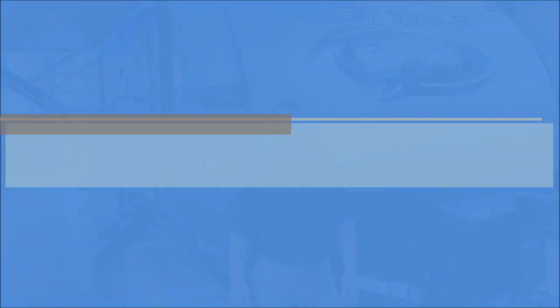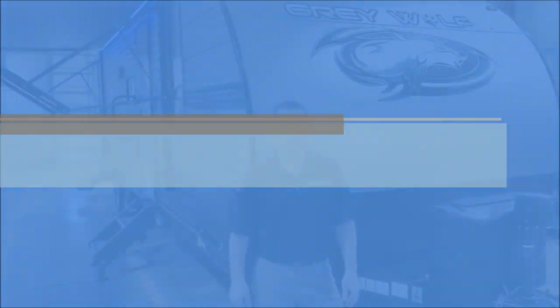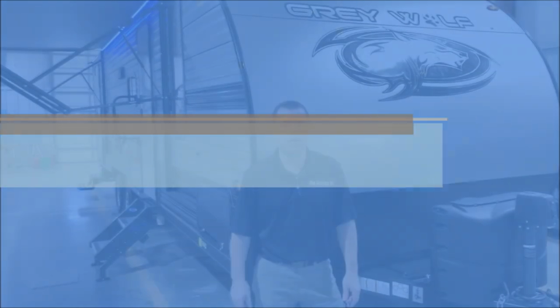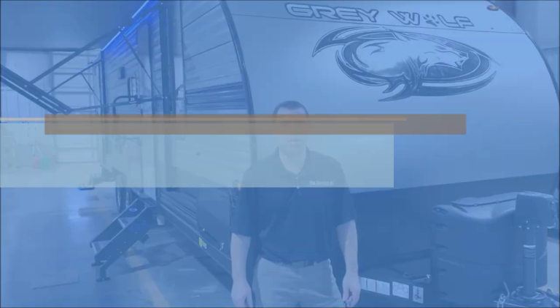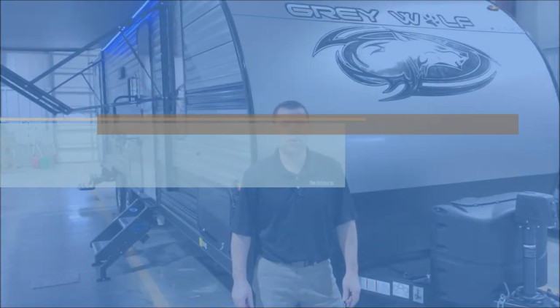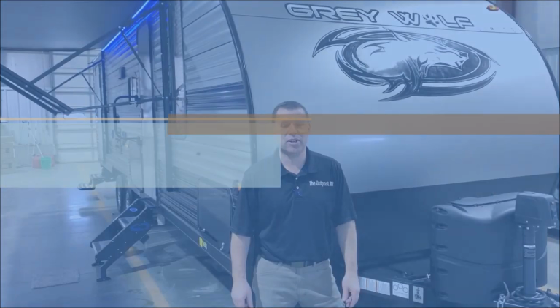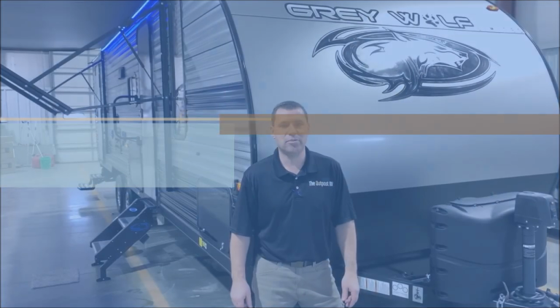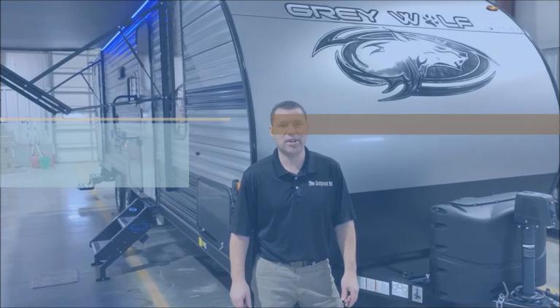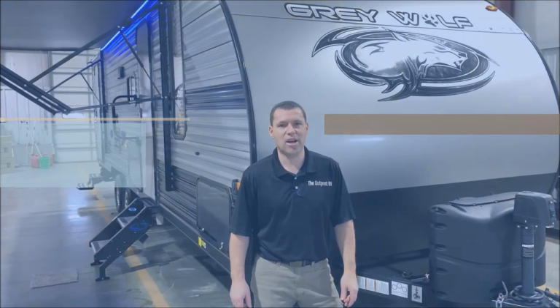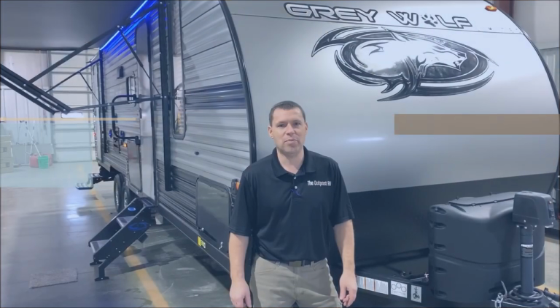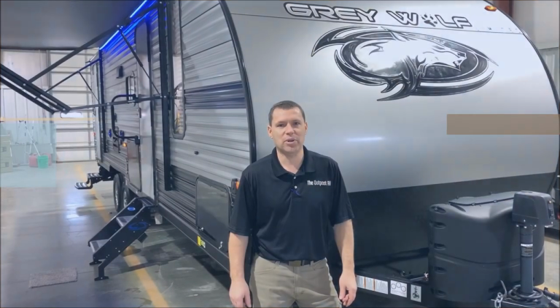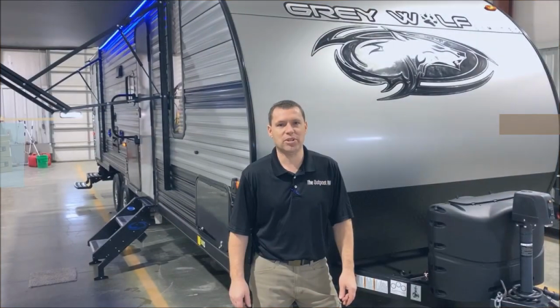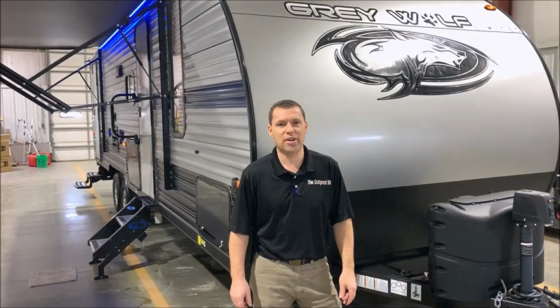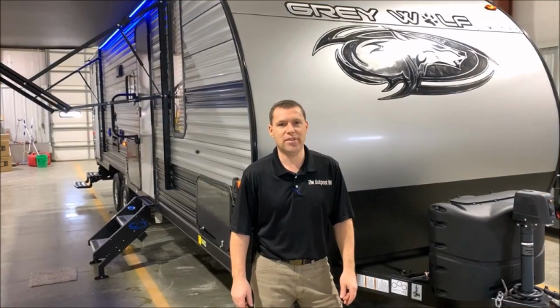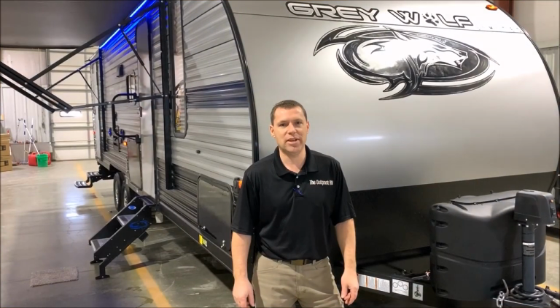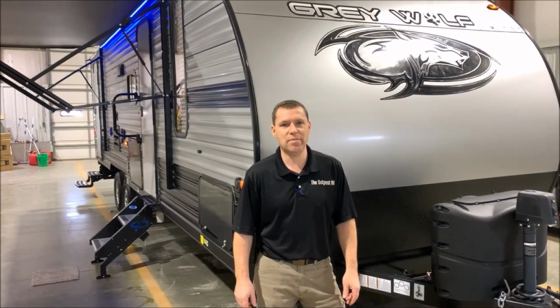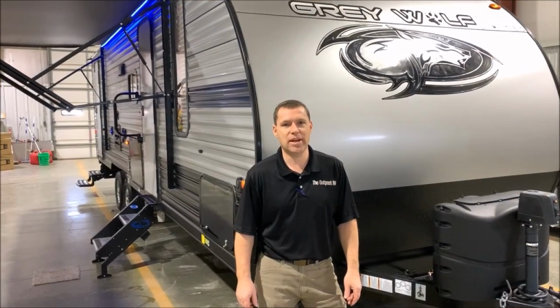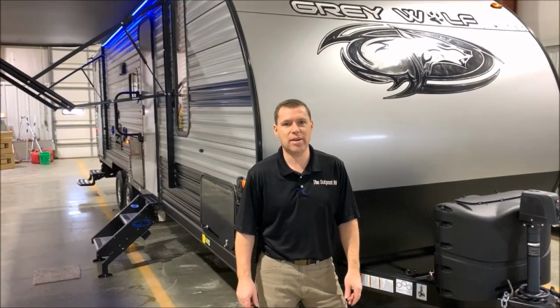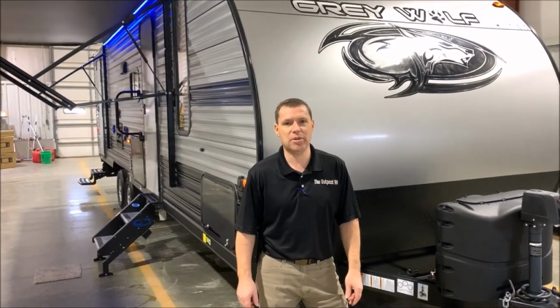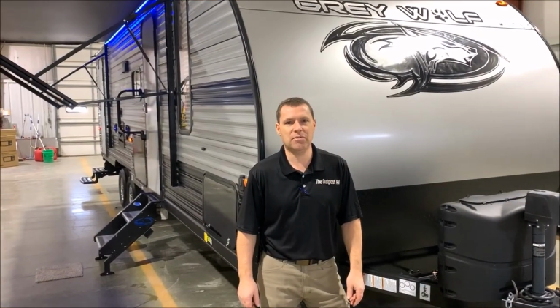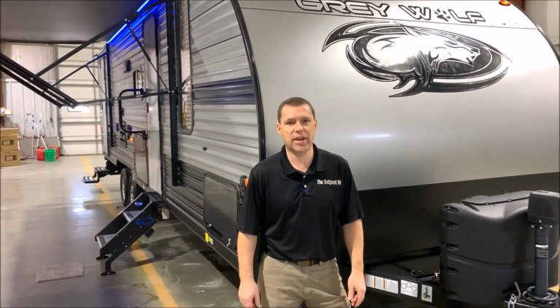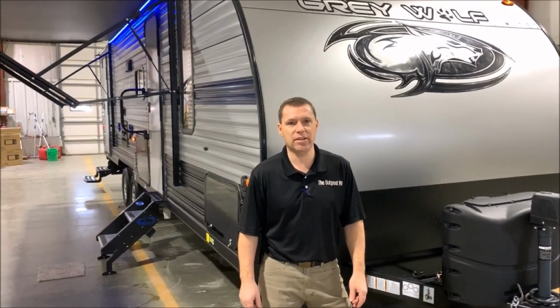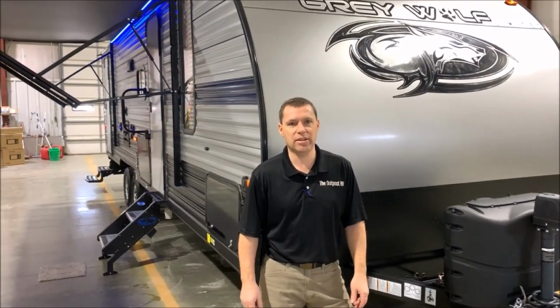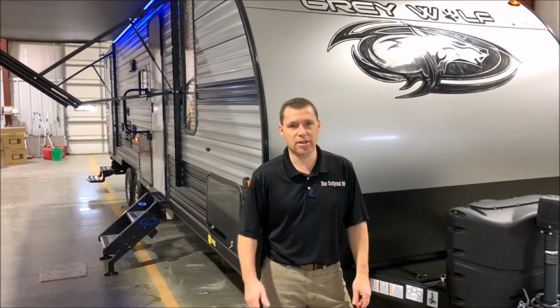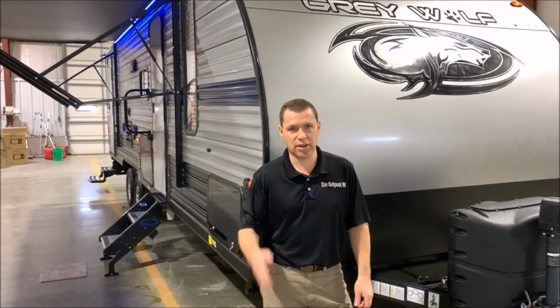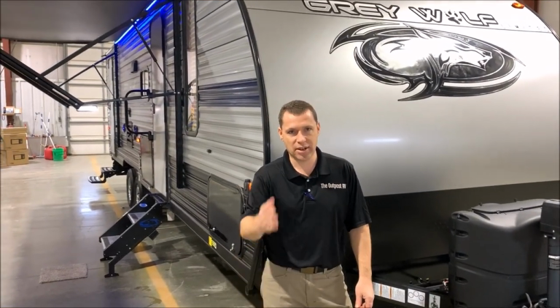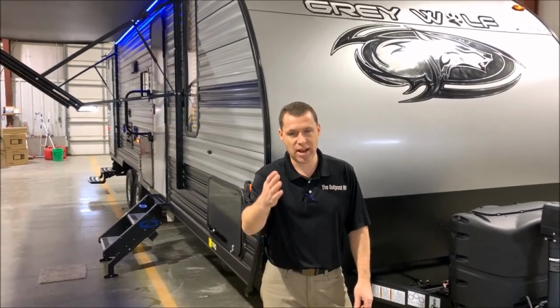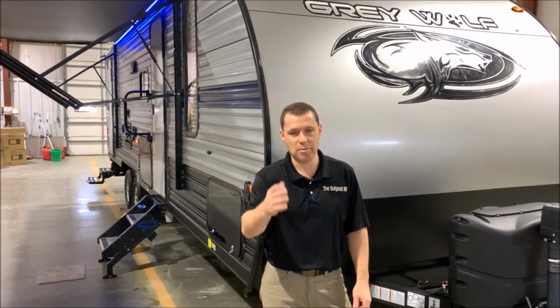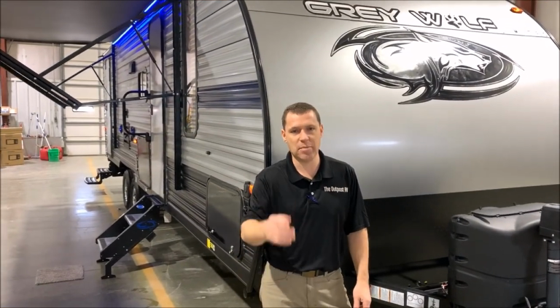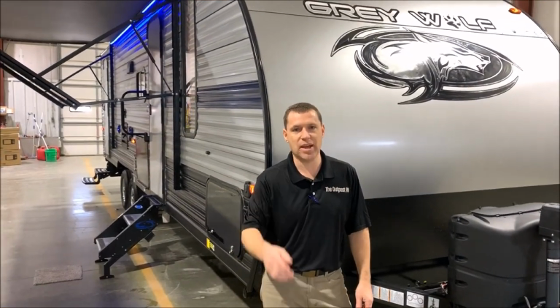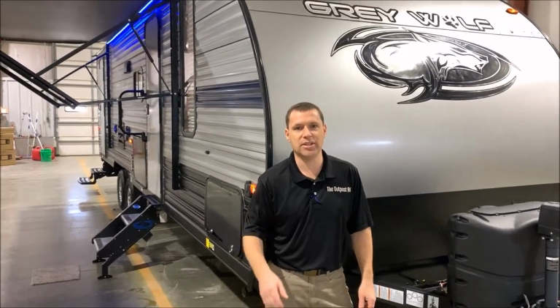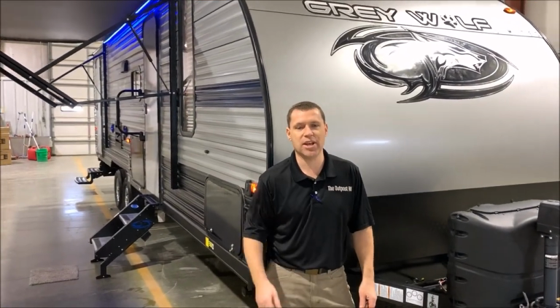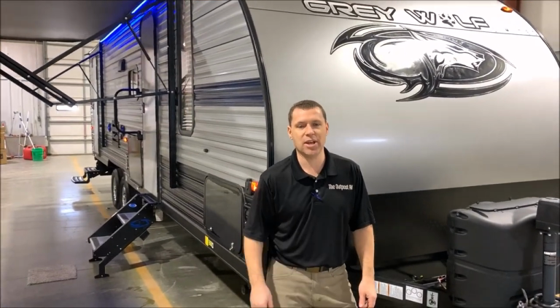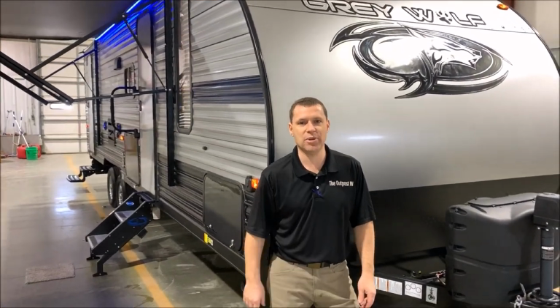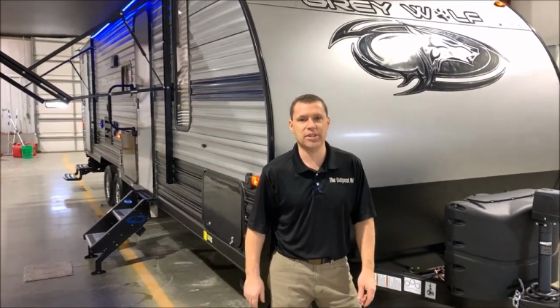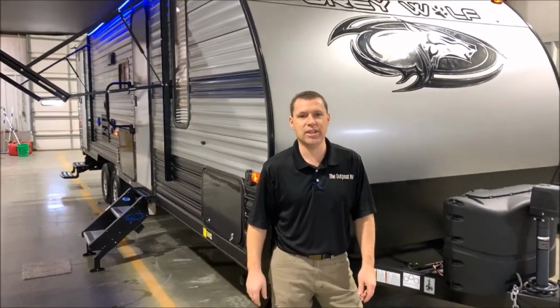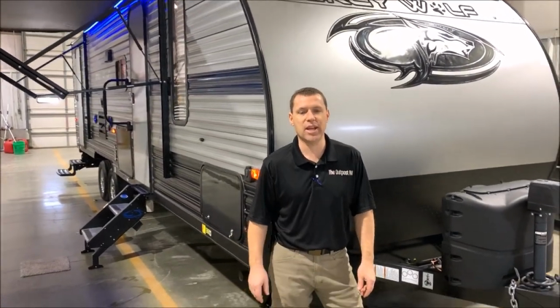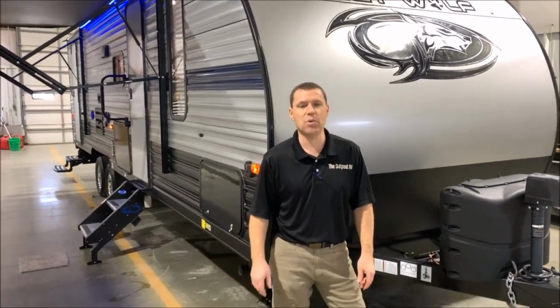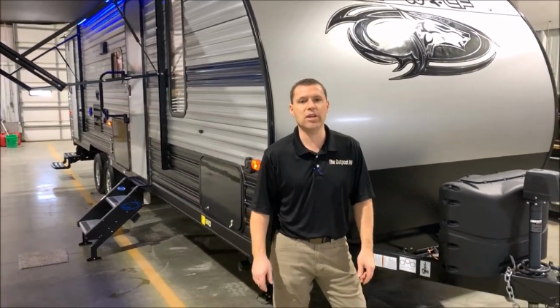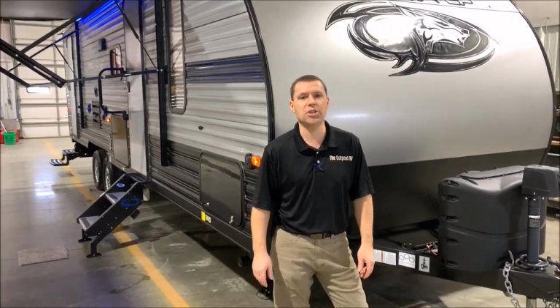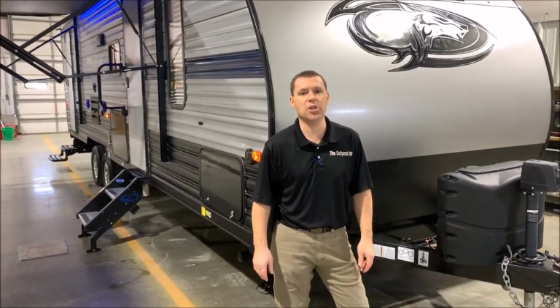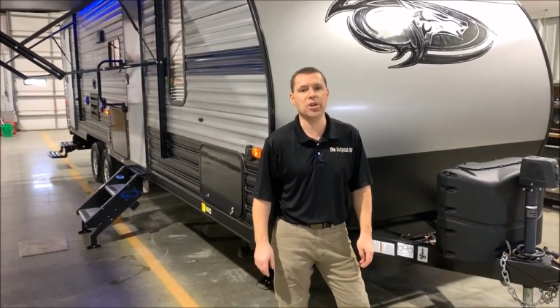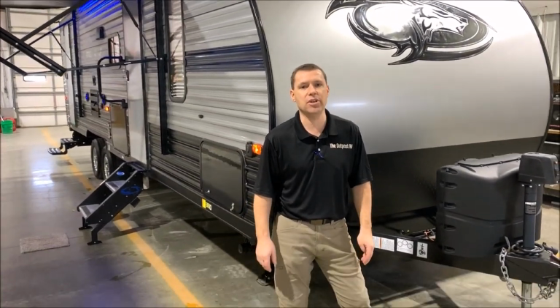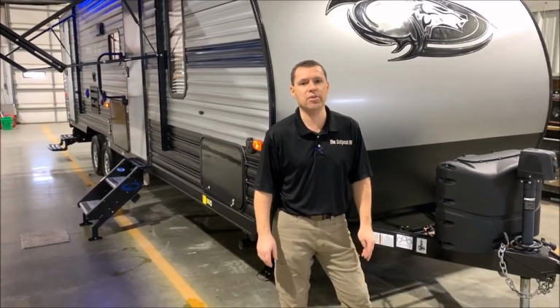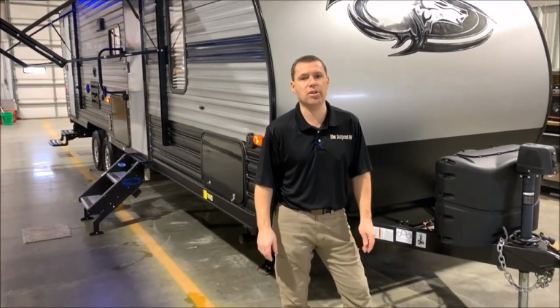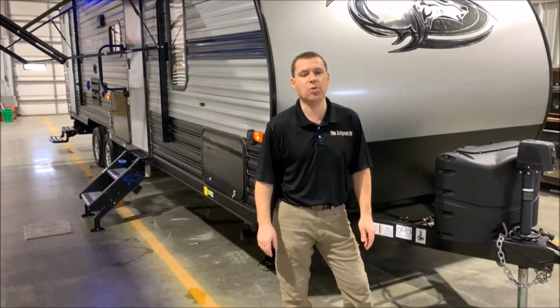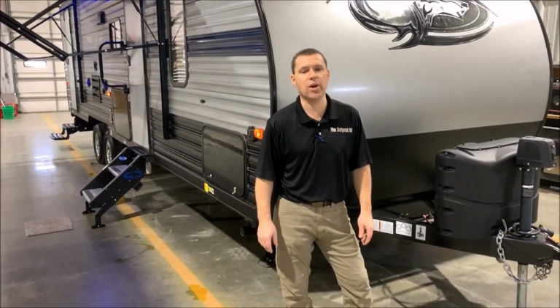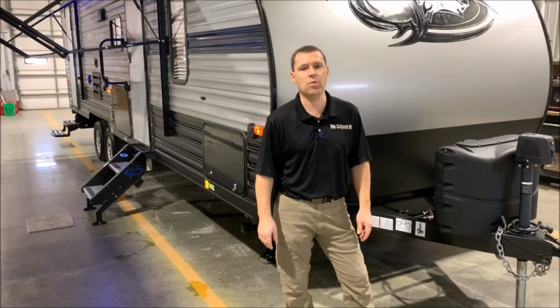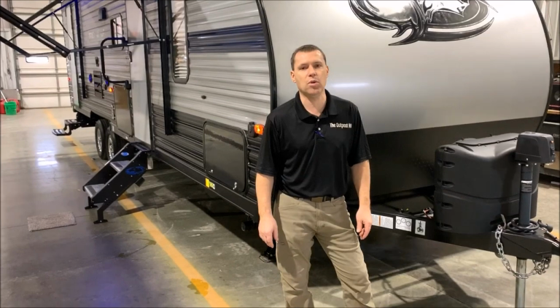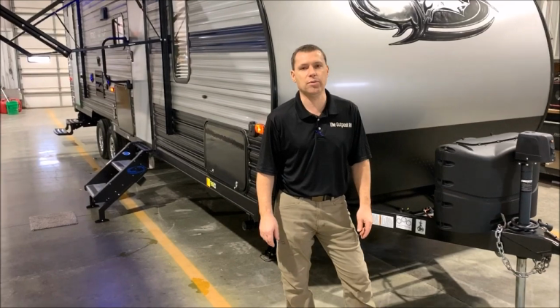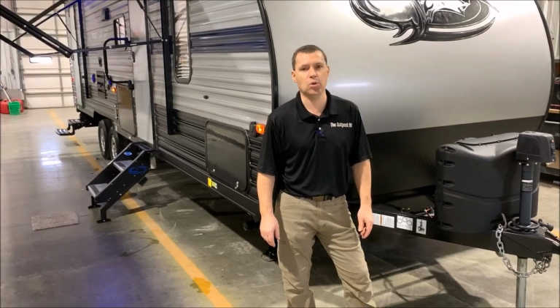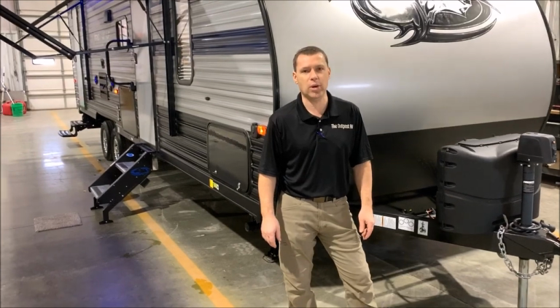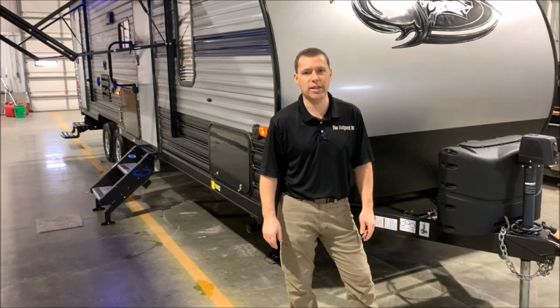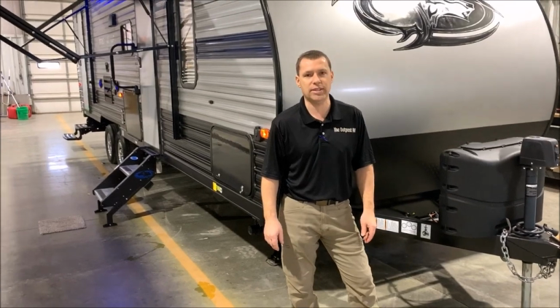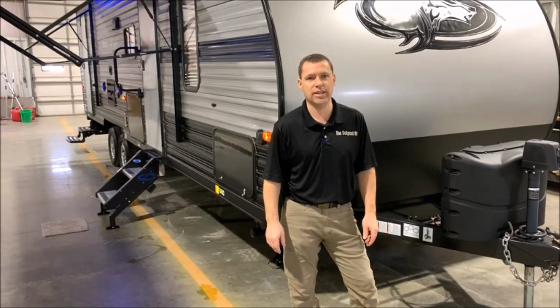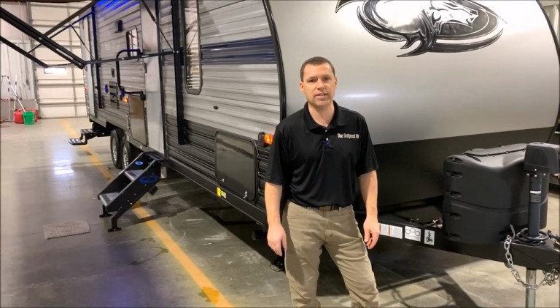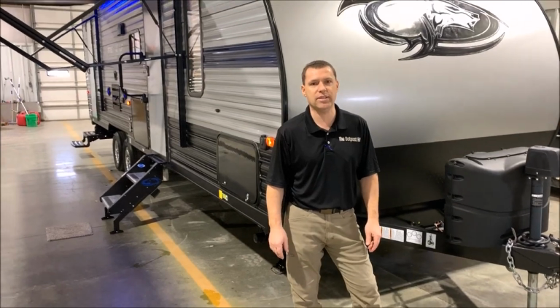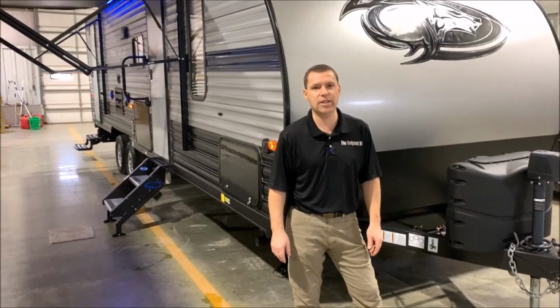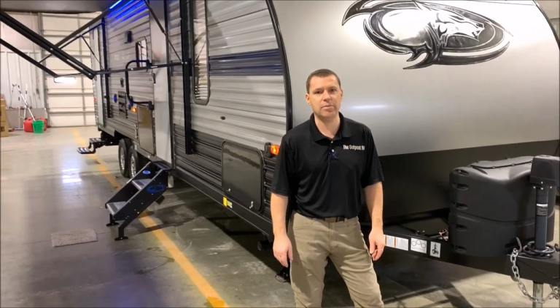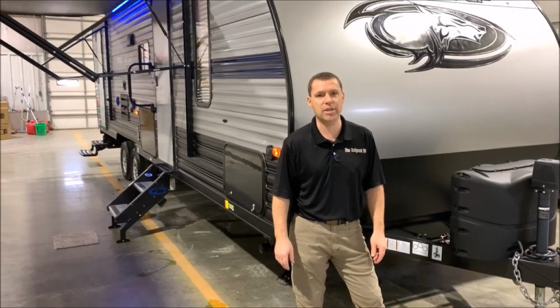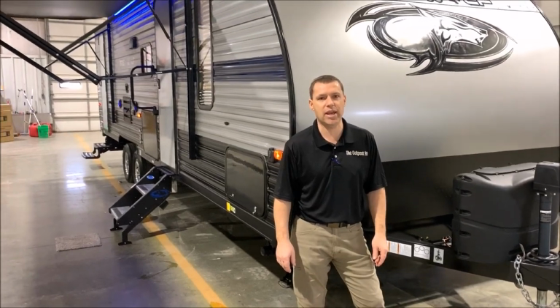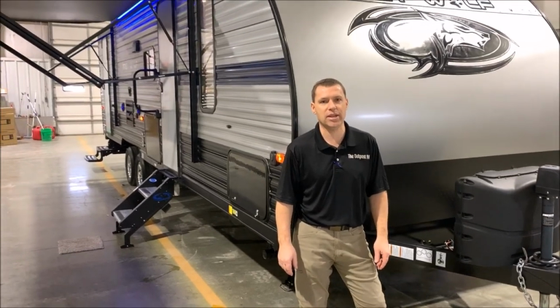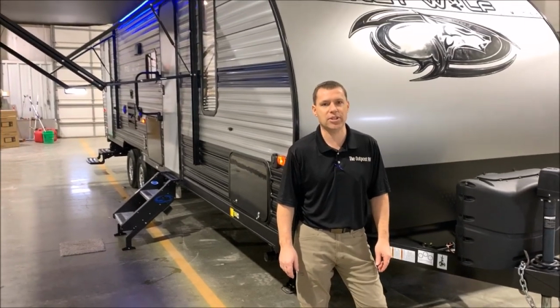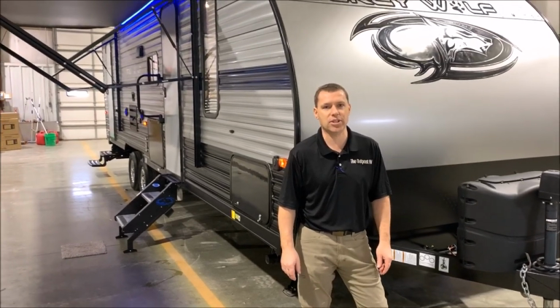Hi and welcome to the Outpost RV. My name is Phelan, and our cameraman is Henry. Today we're going to show you the Grey Wolf 26 DBH.